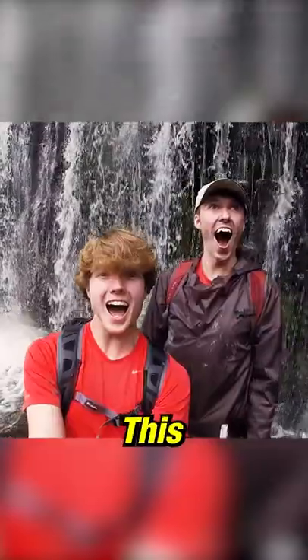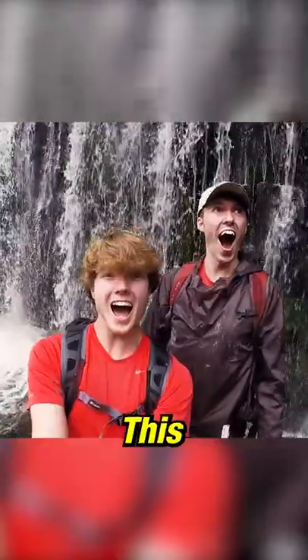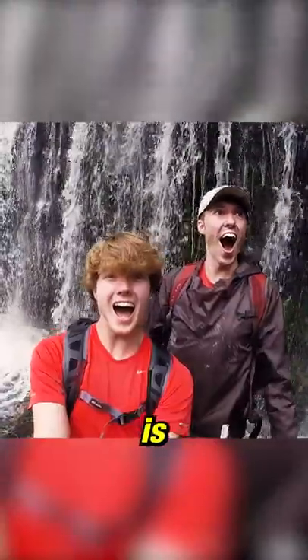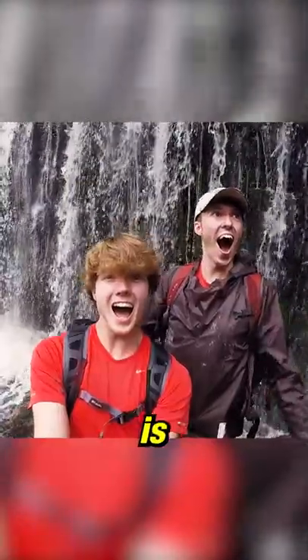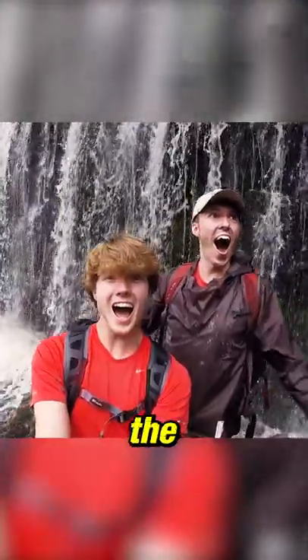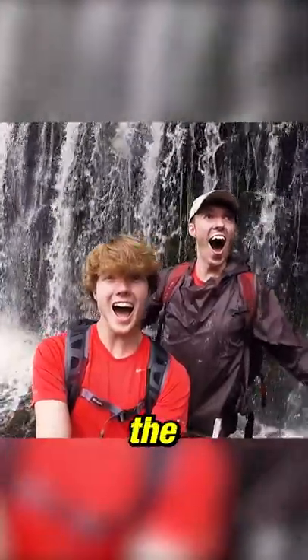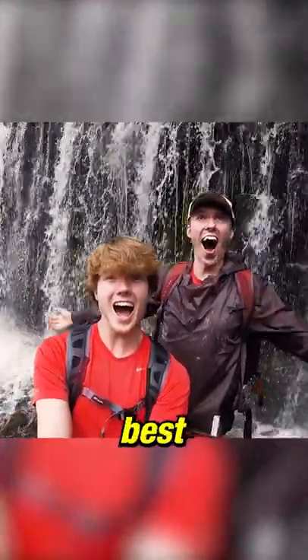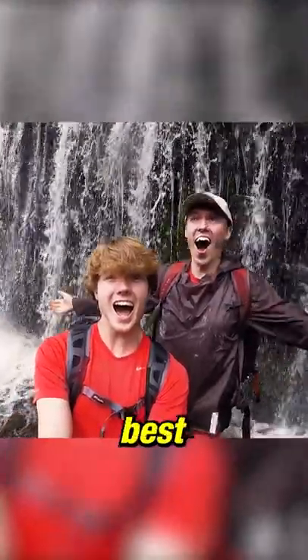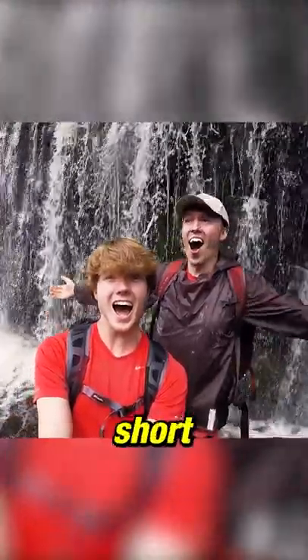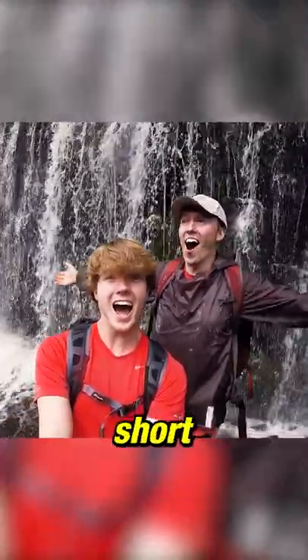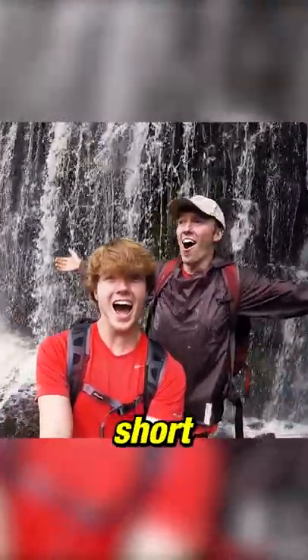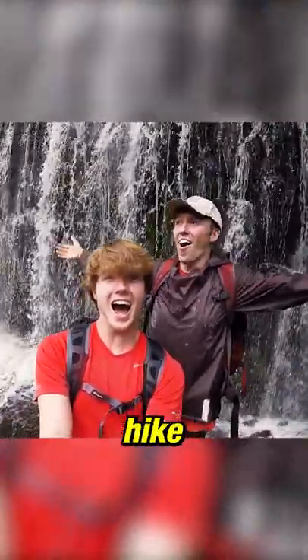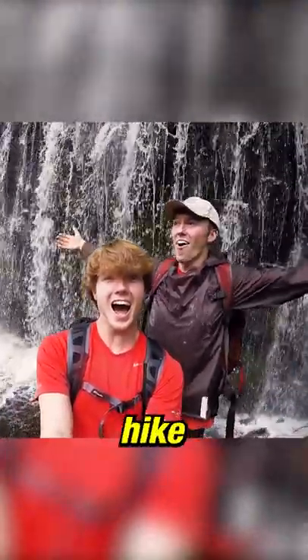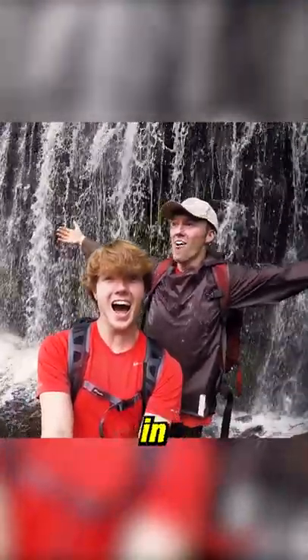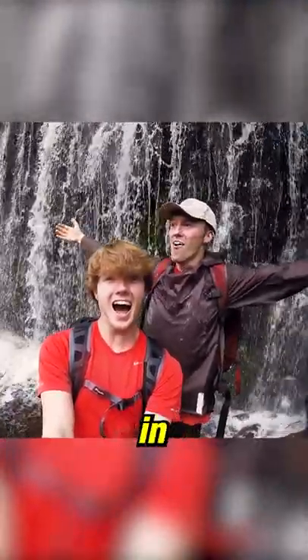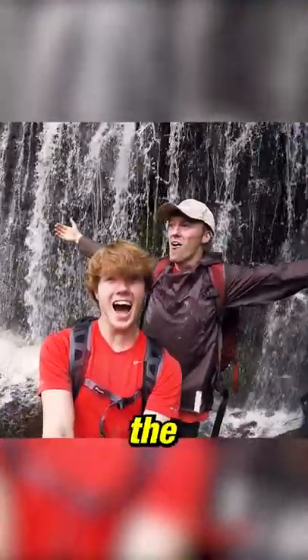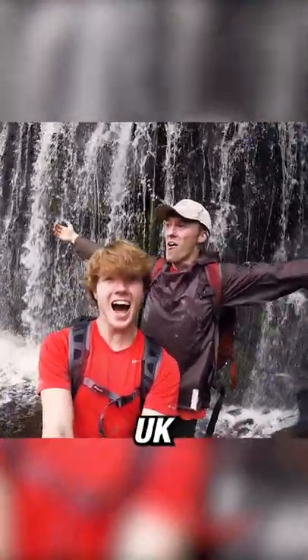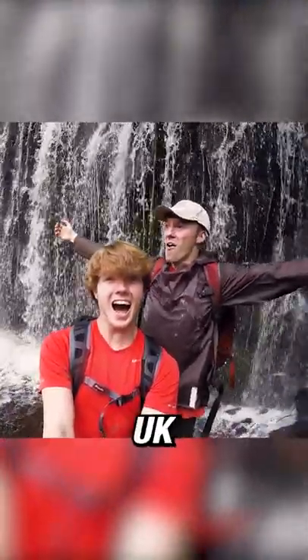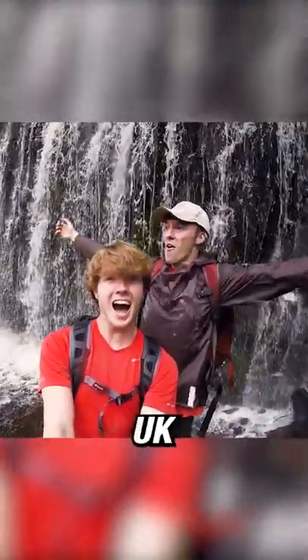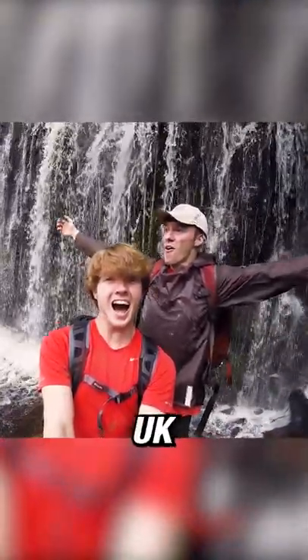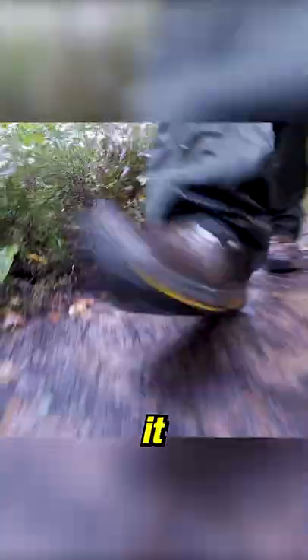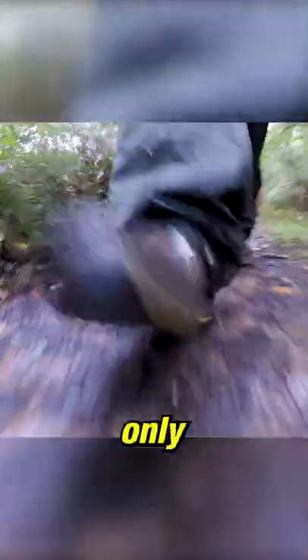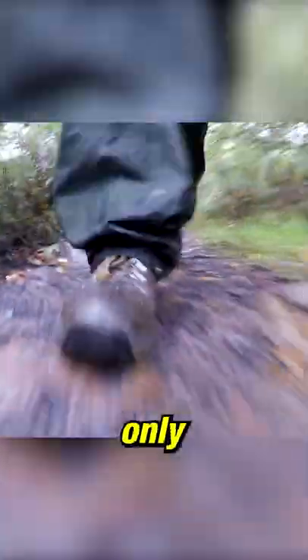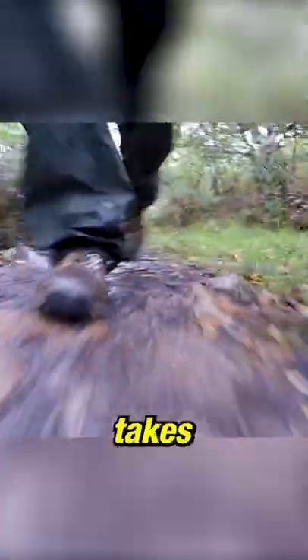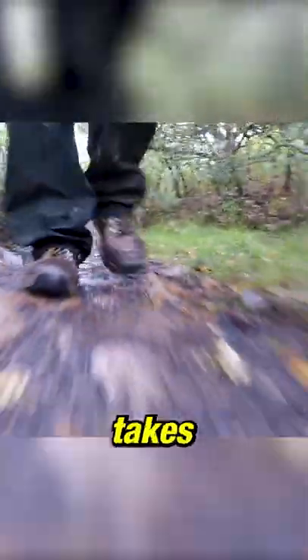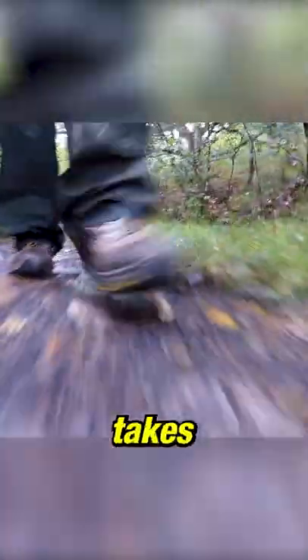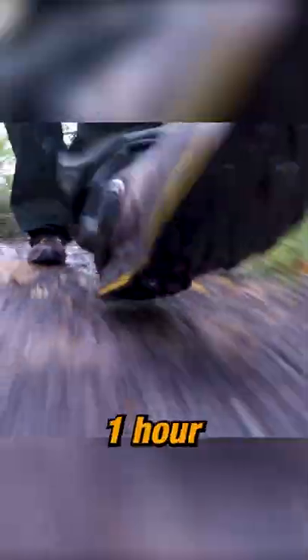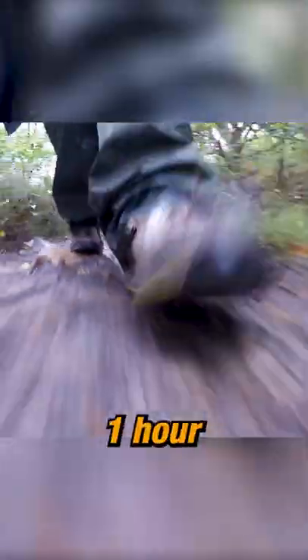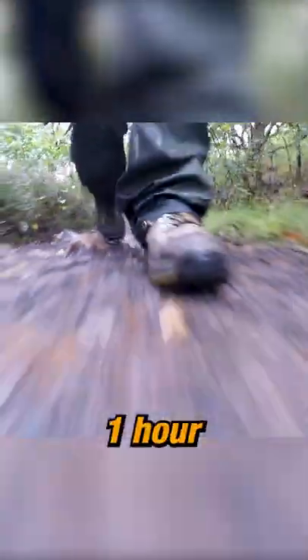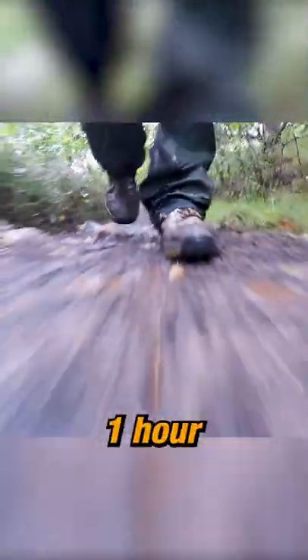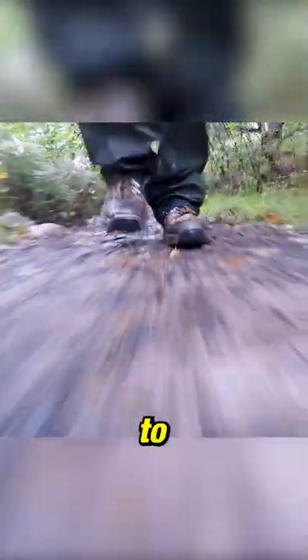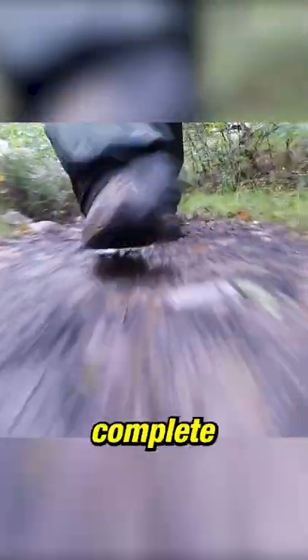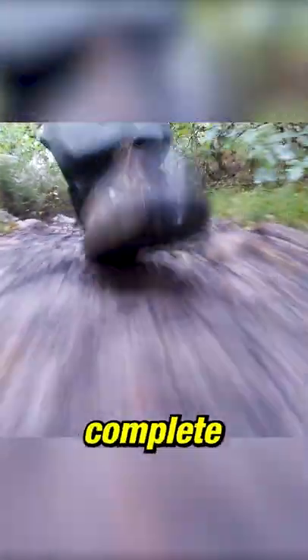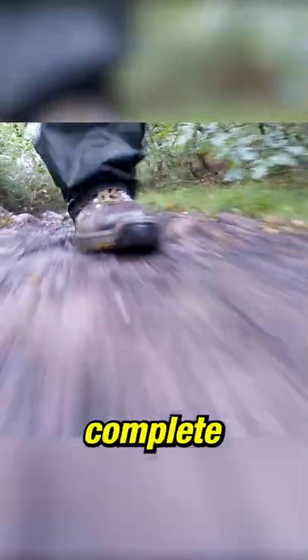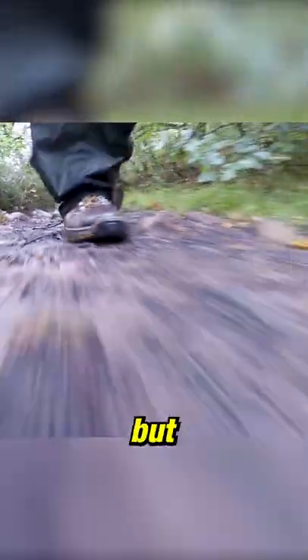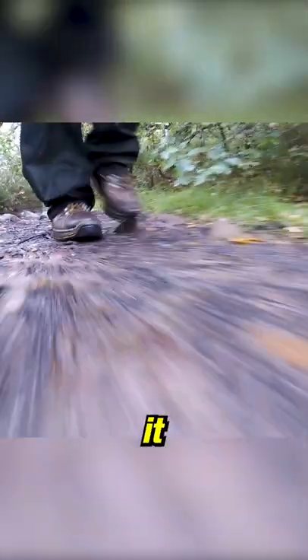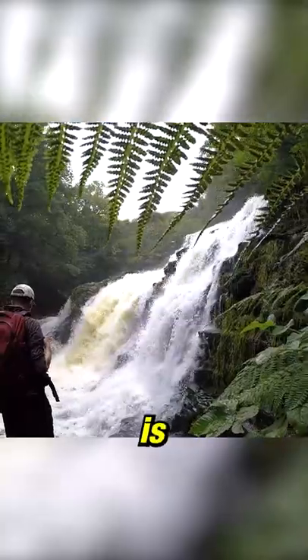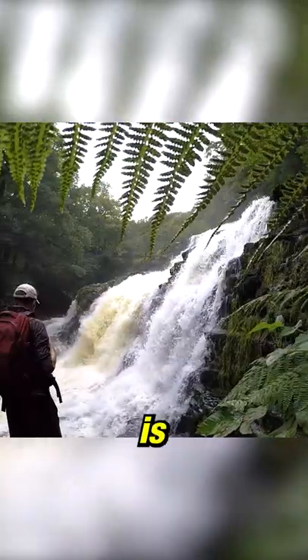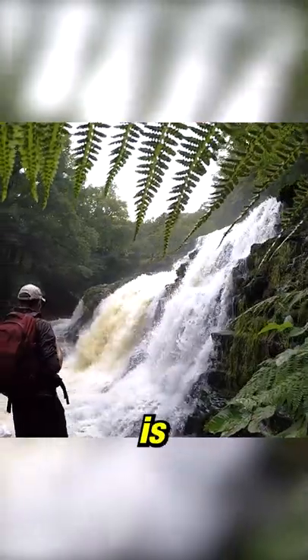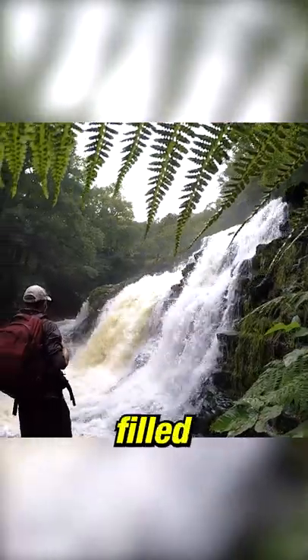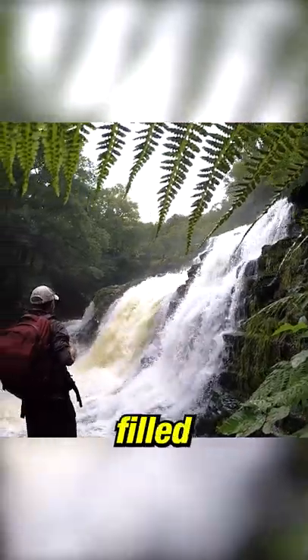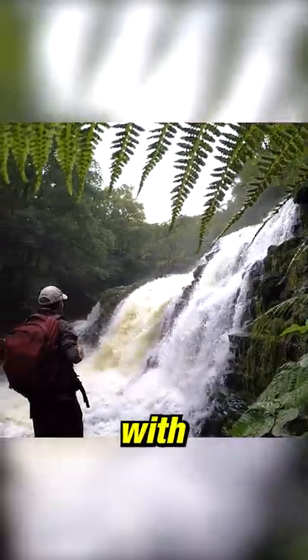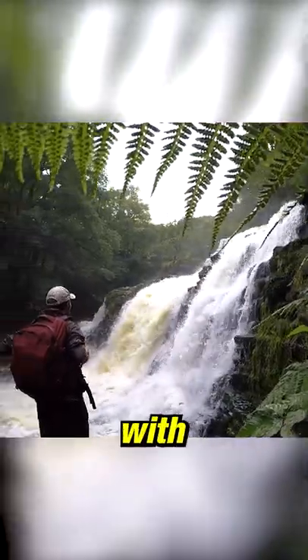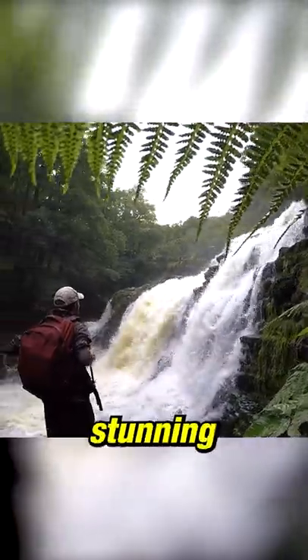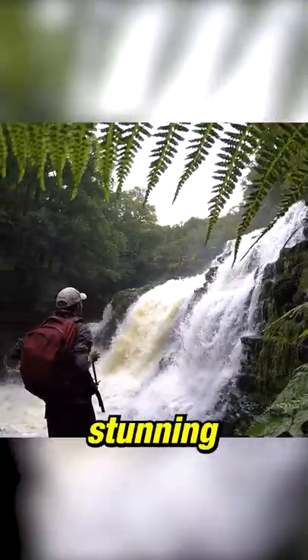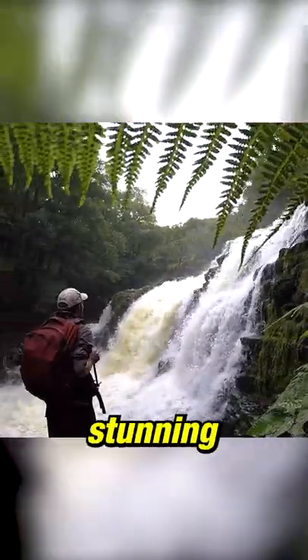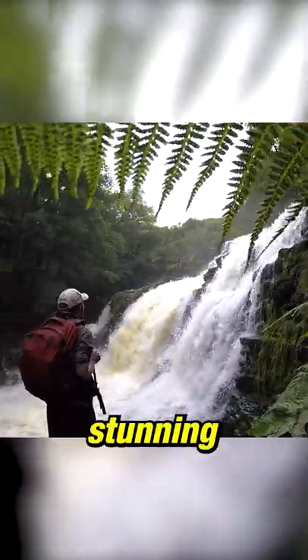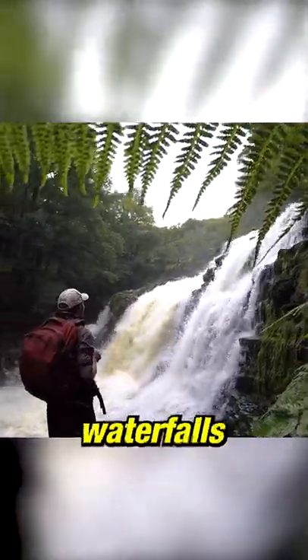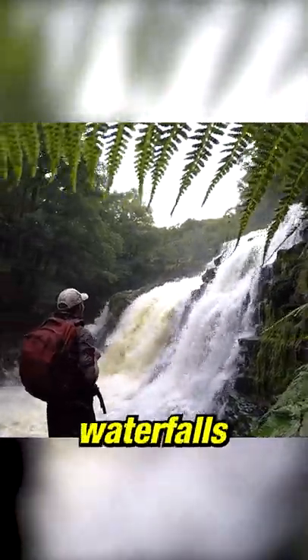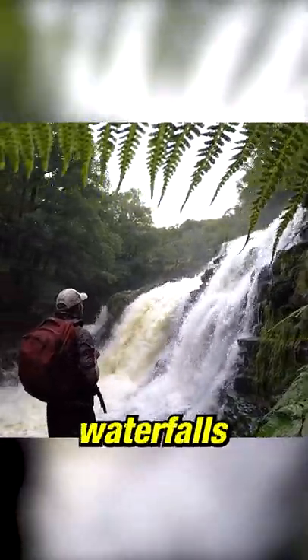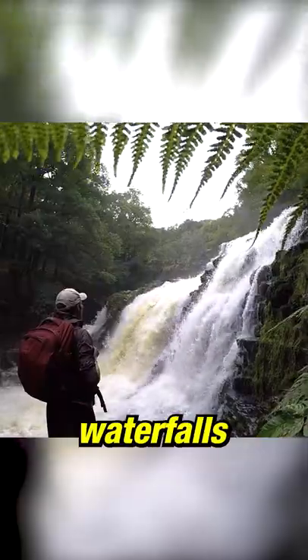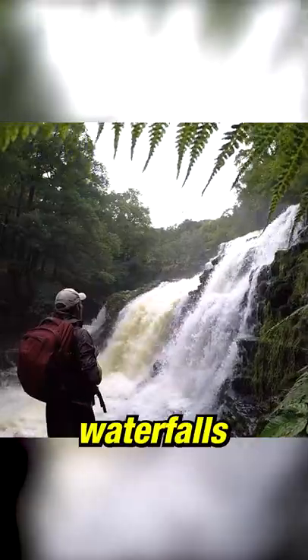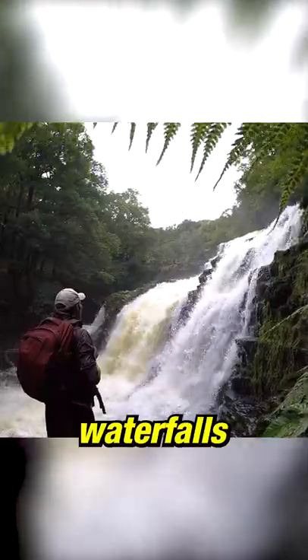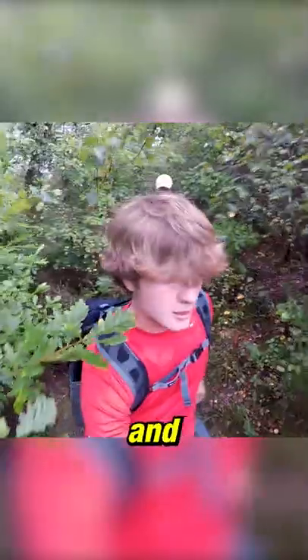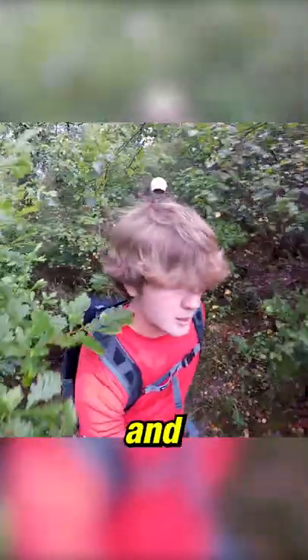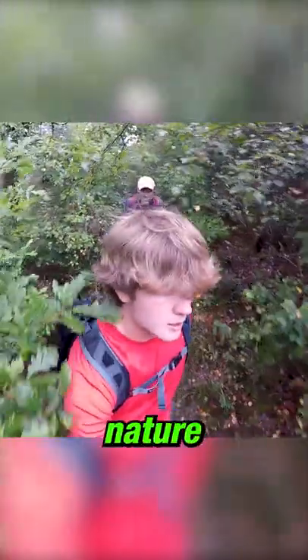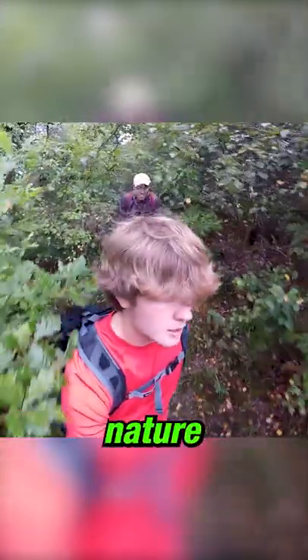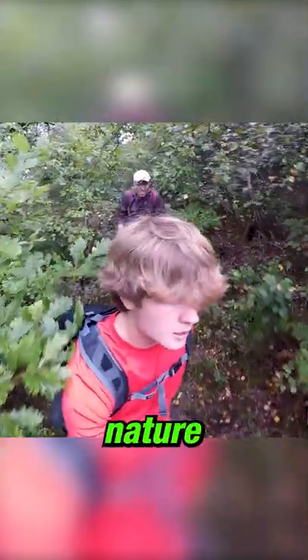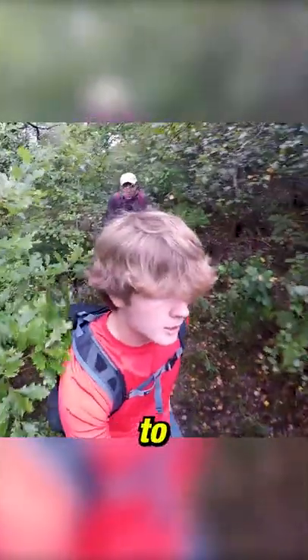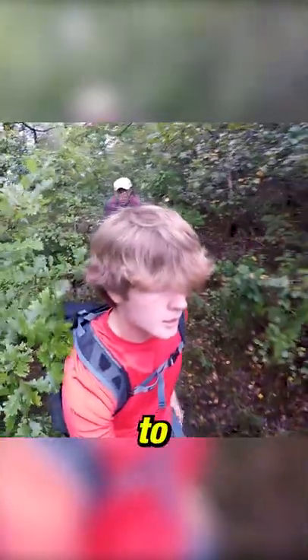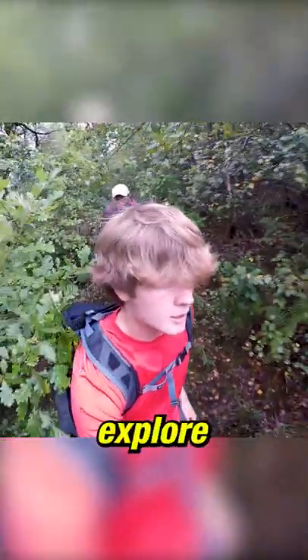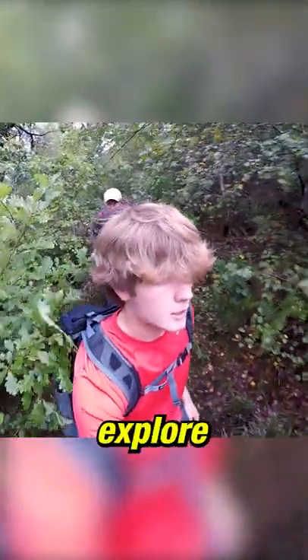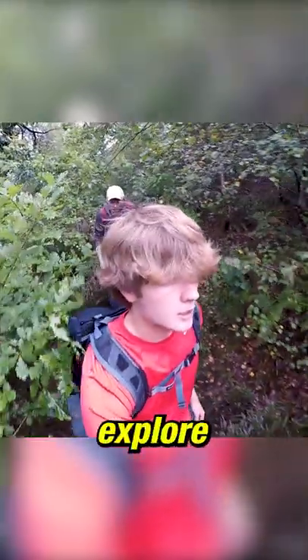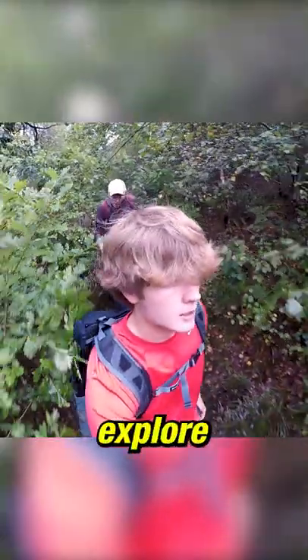This is the best short hike in the UK. It only takes one hour to complete, but it is filled with stunning waterfalls and nature to explore.